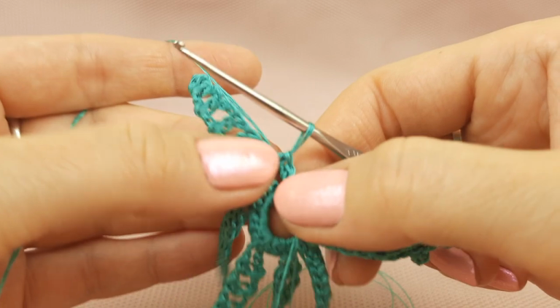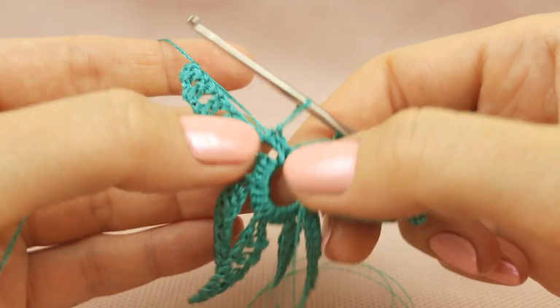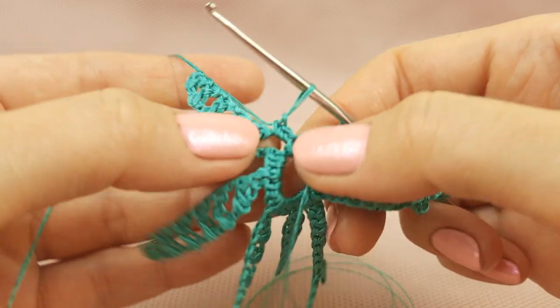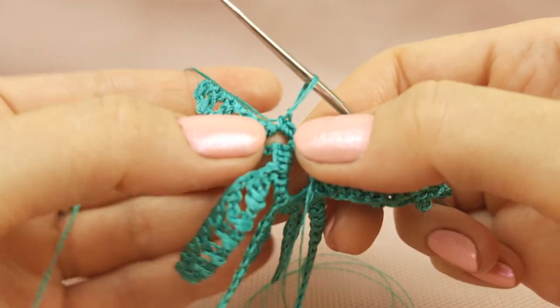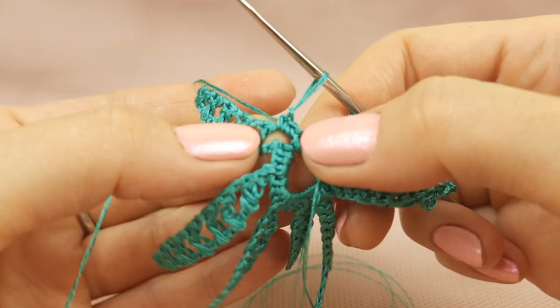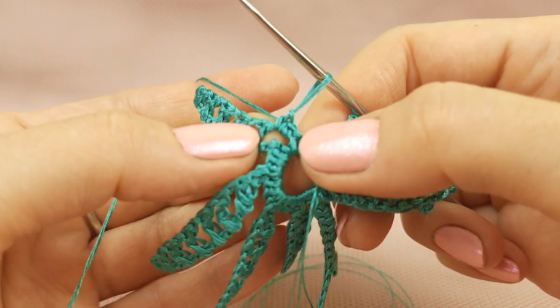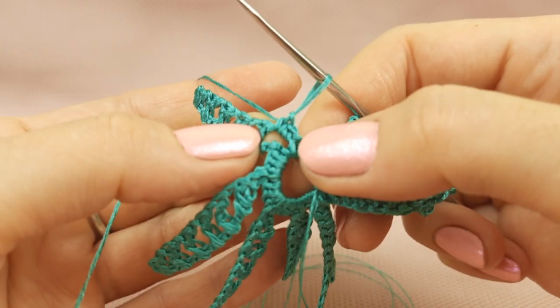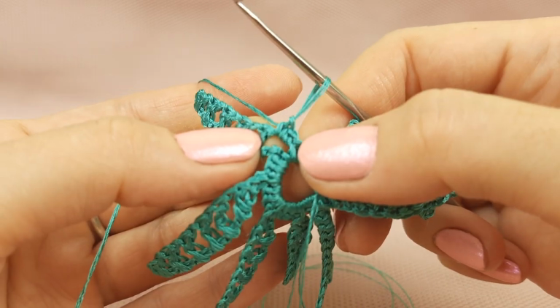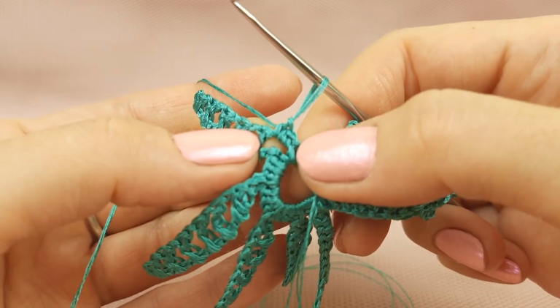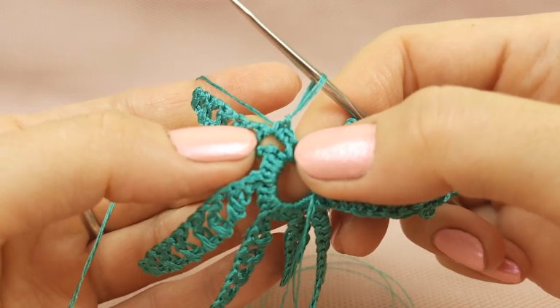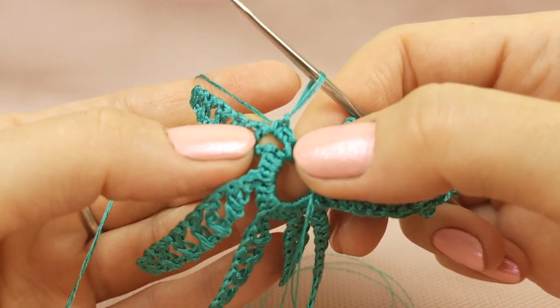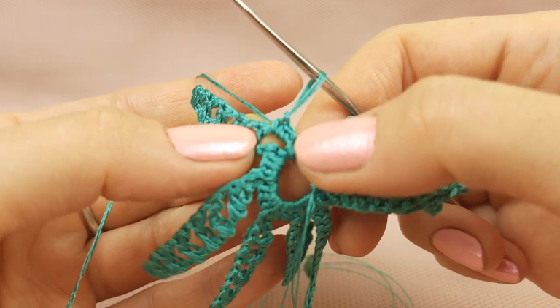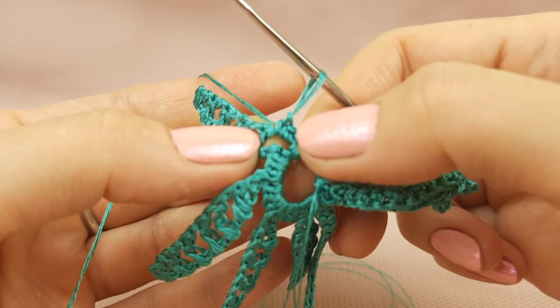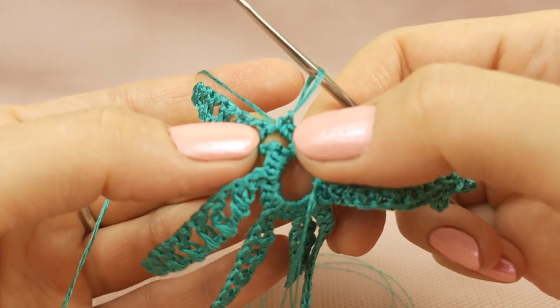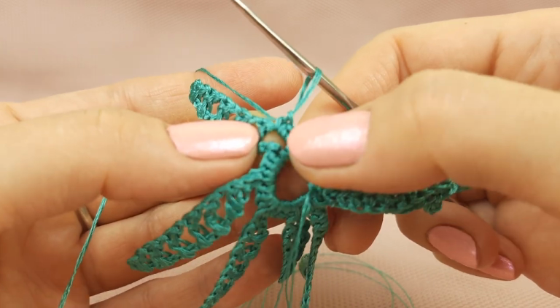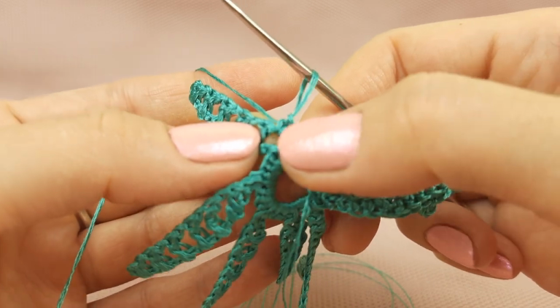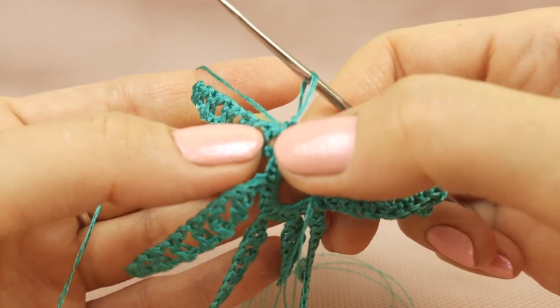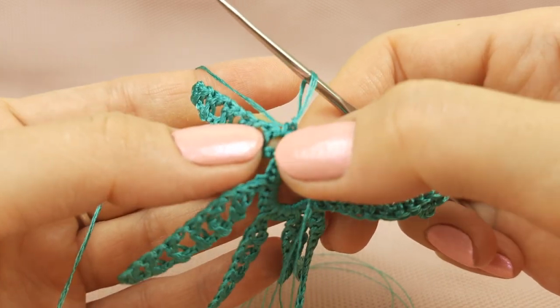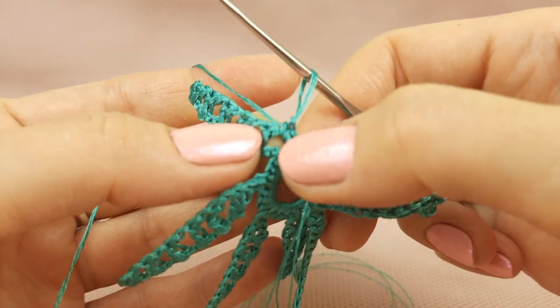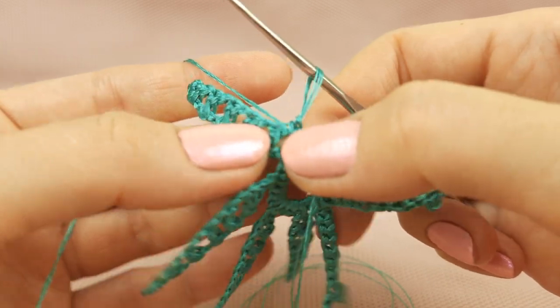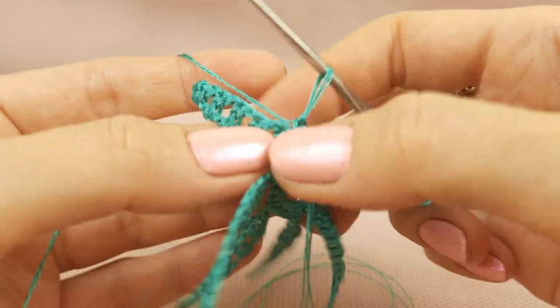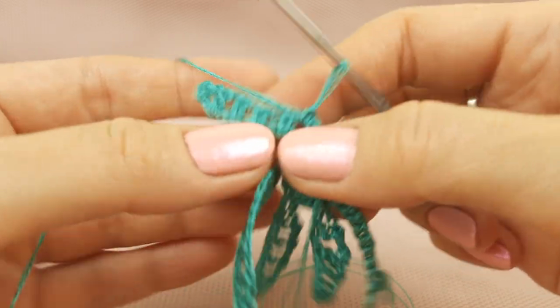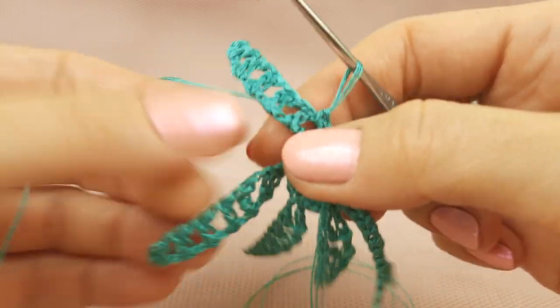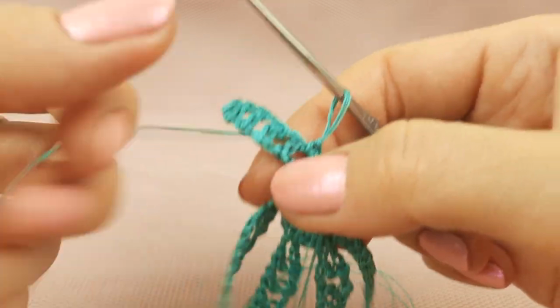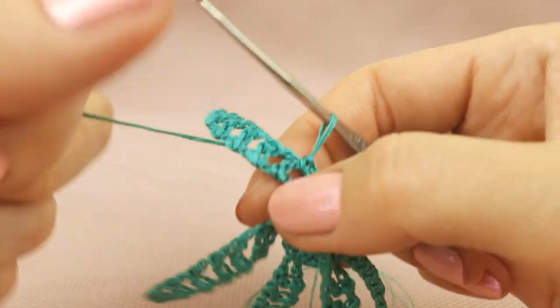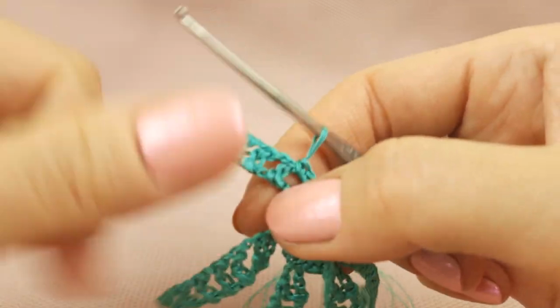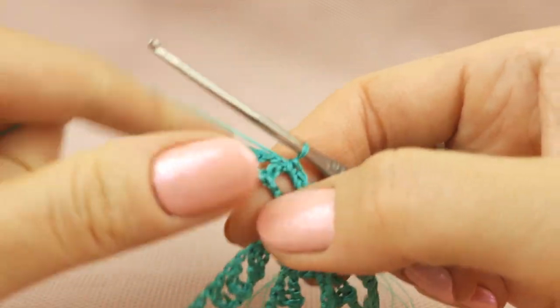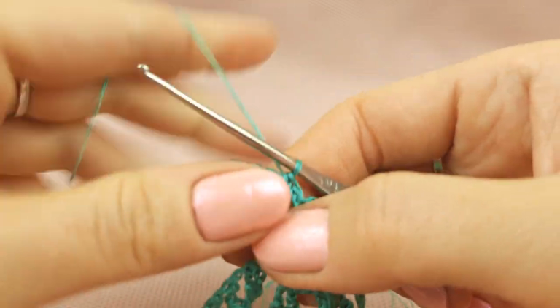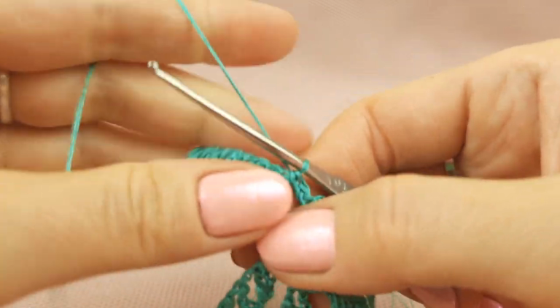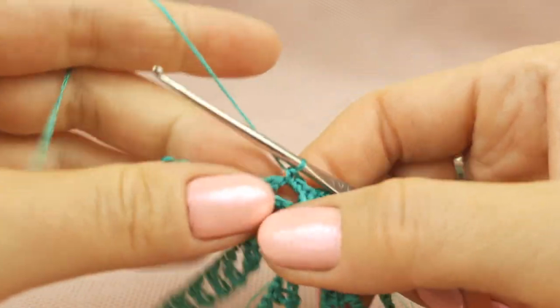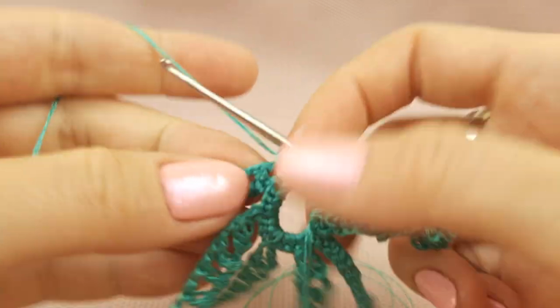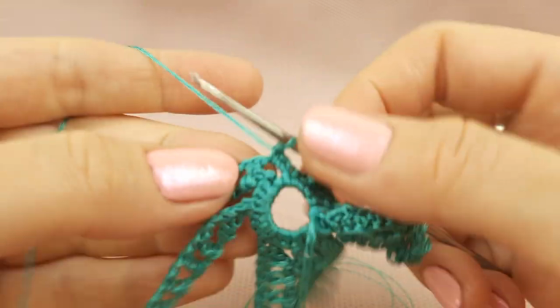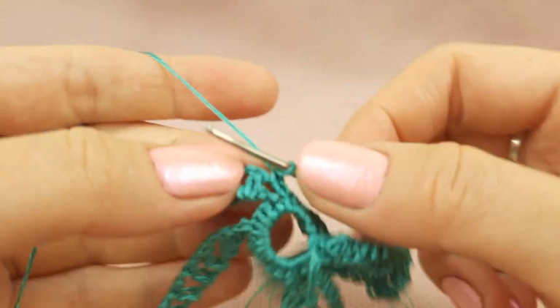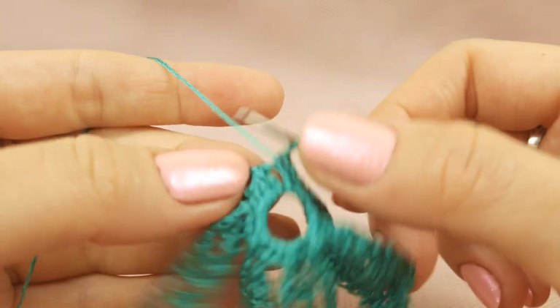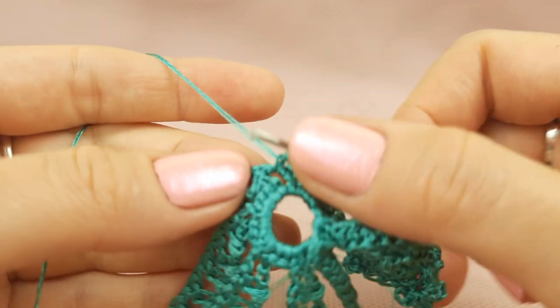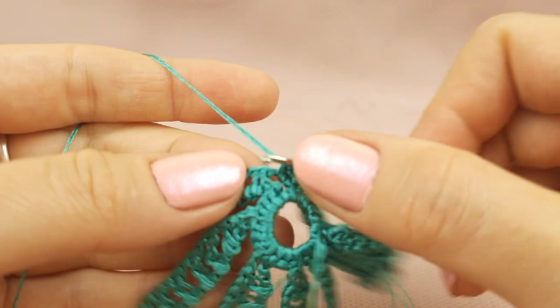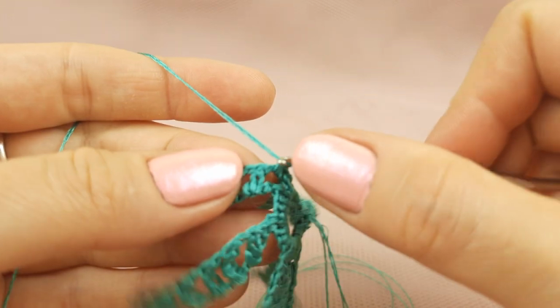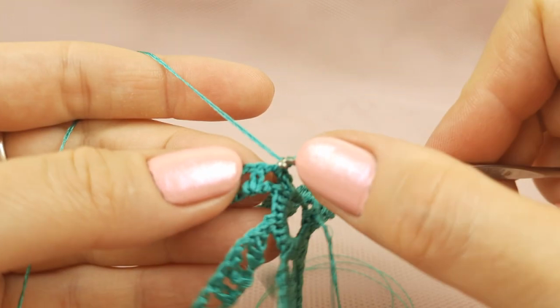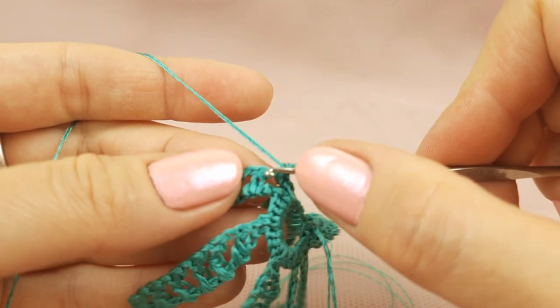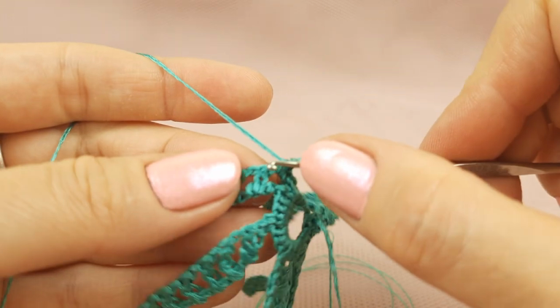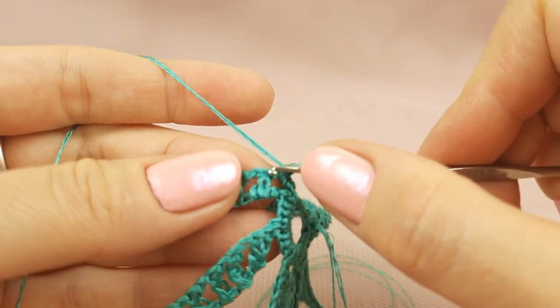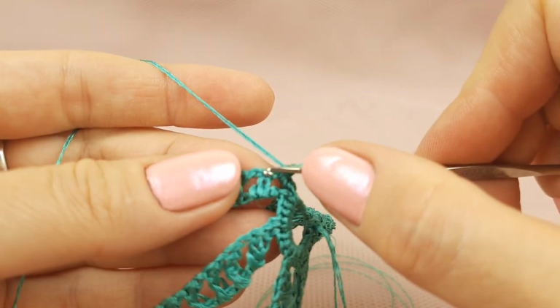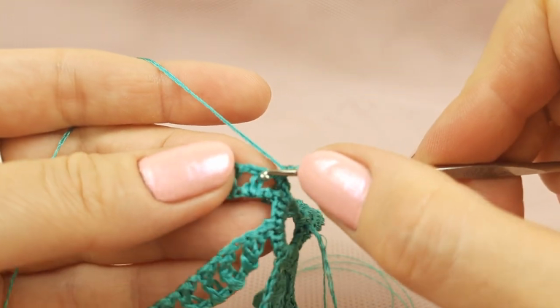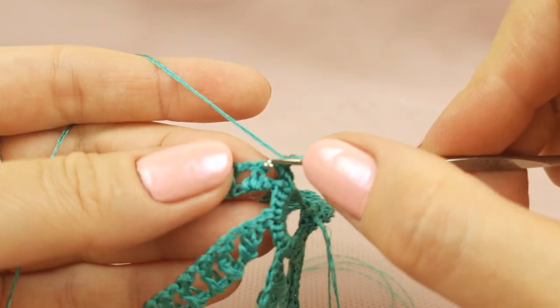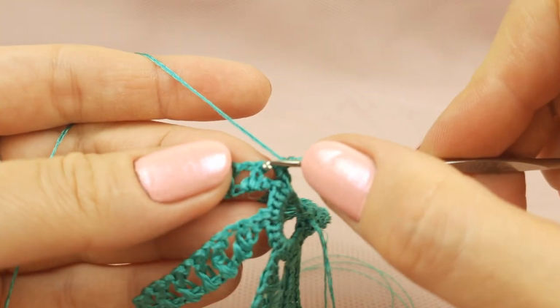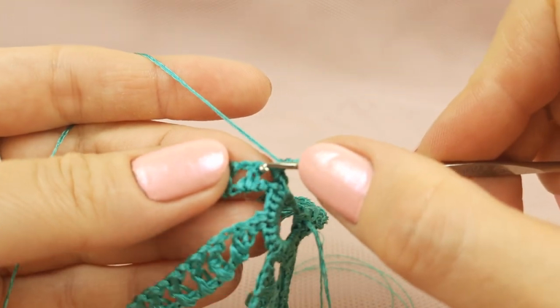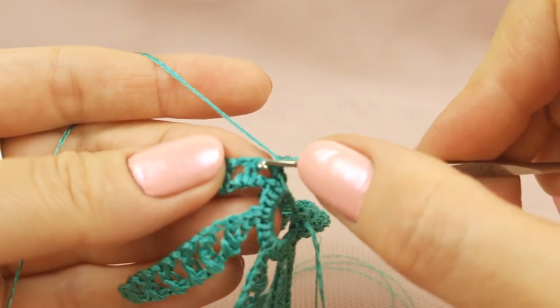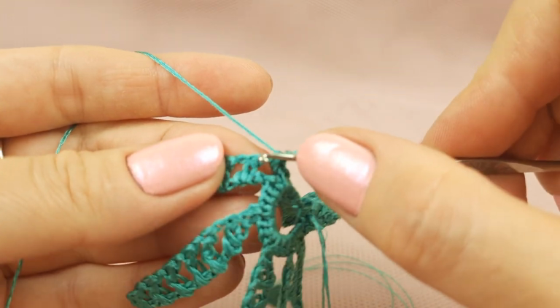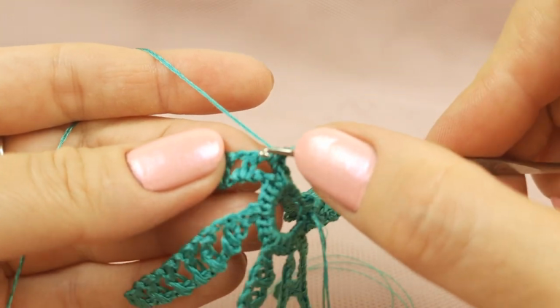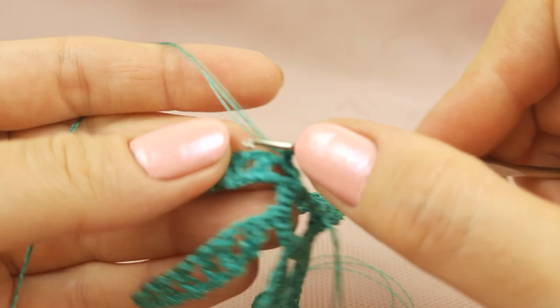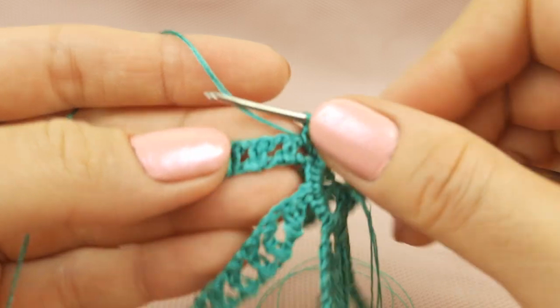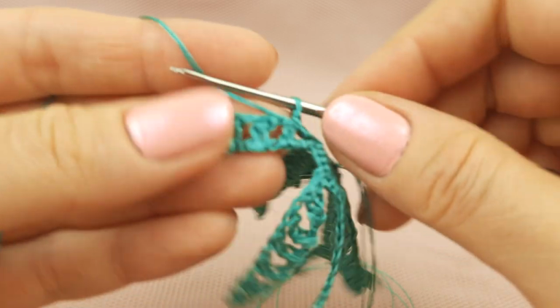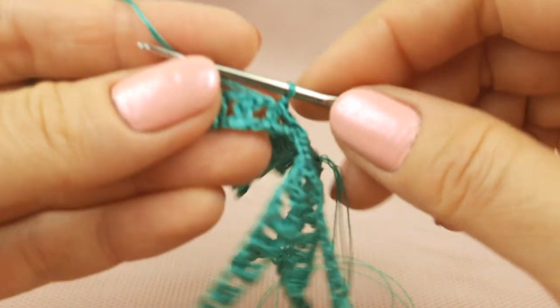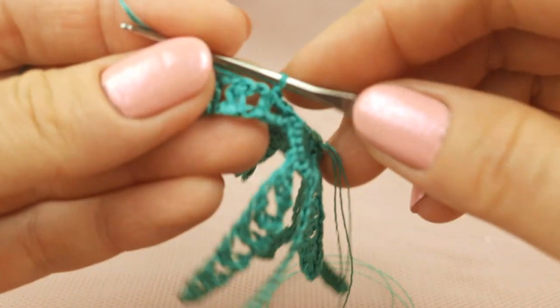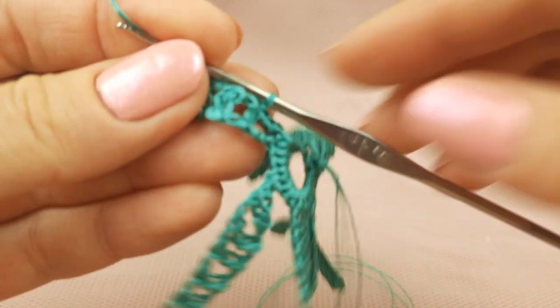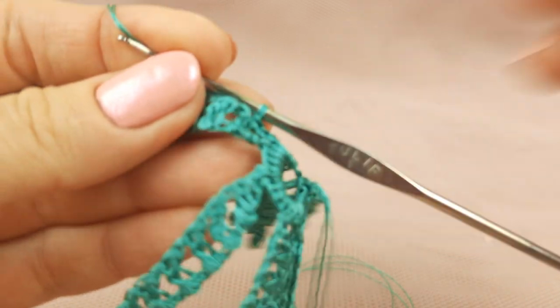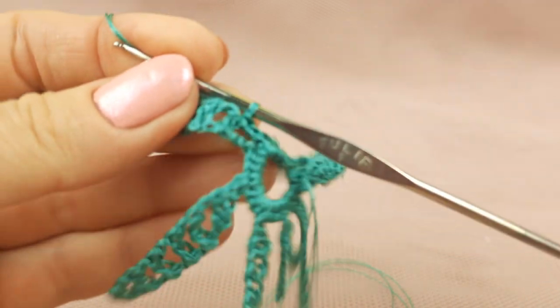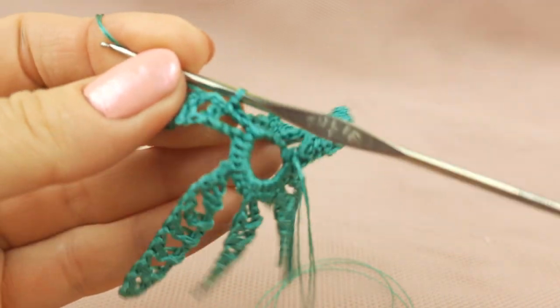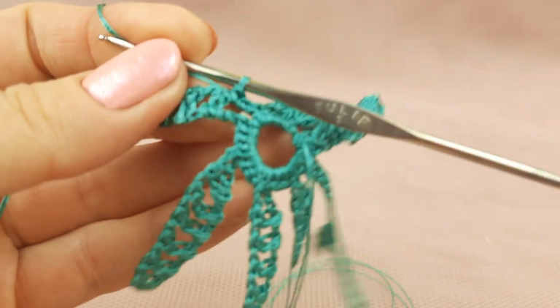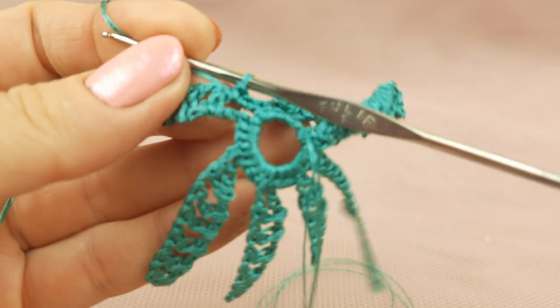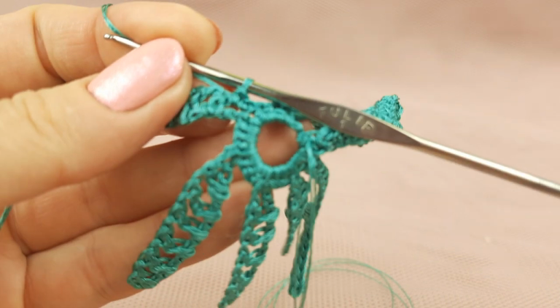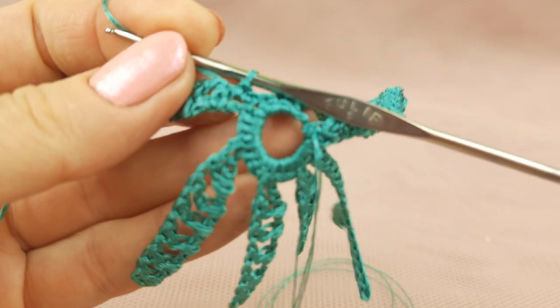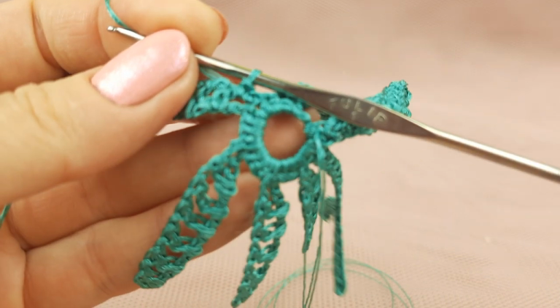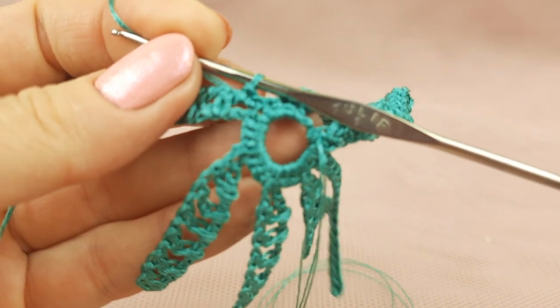We started from two single crochet around the arch. Now single crochet to the top of this double crochet of the previous row.